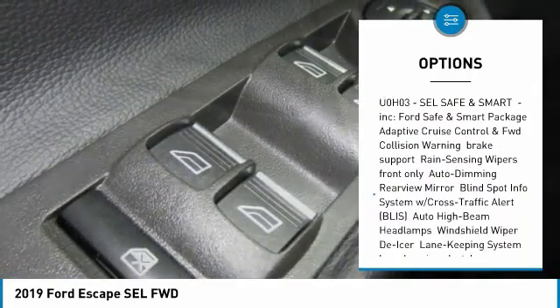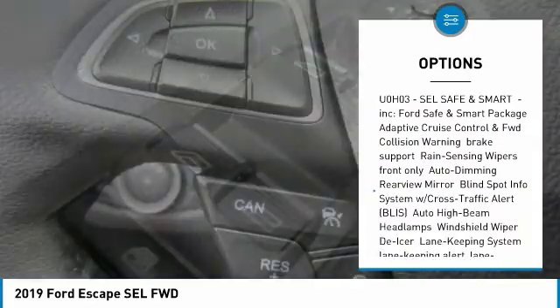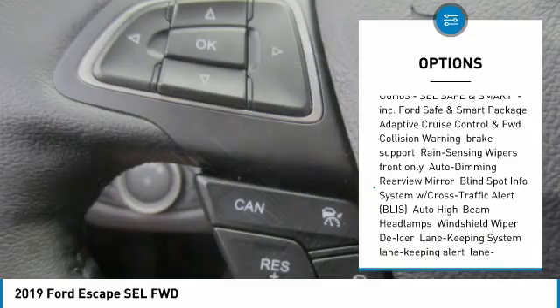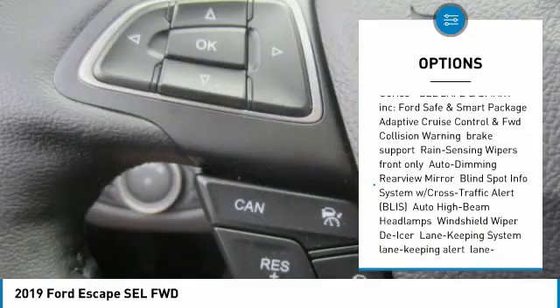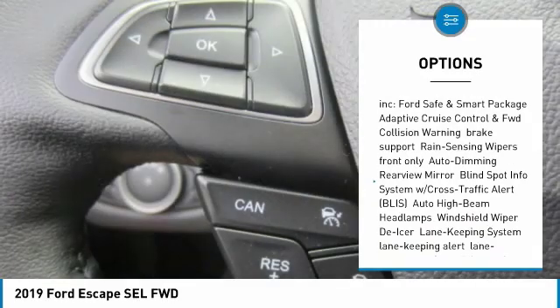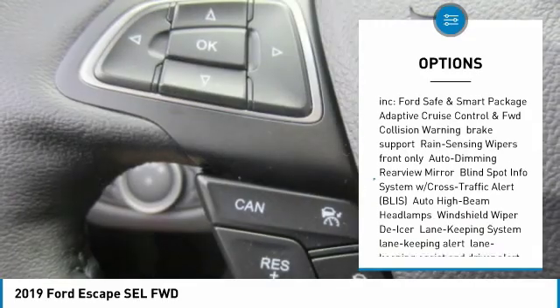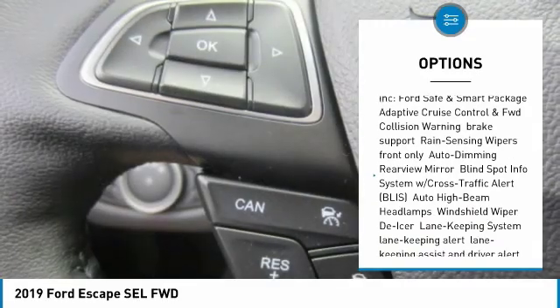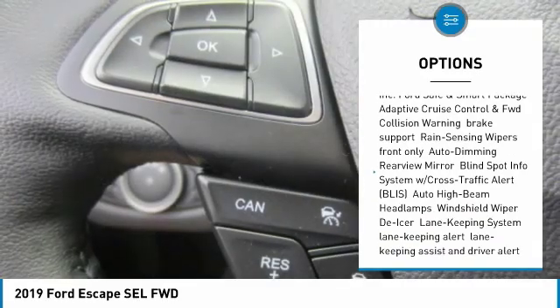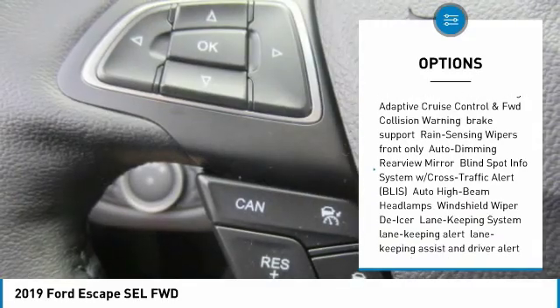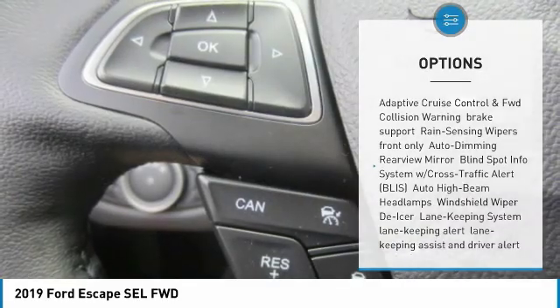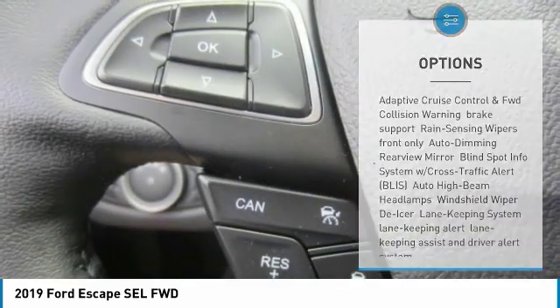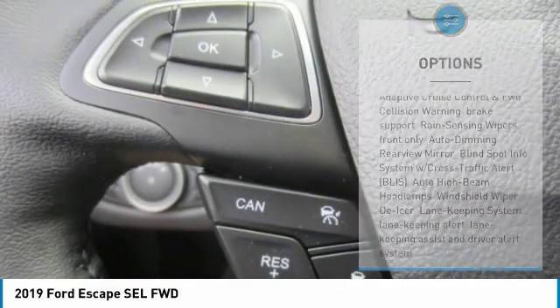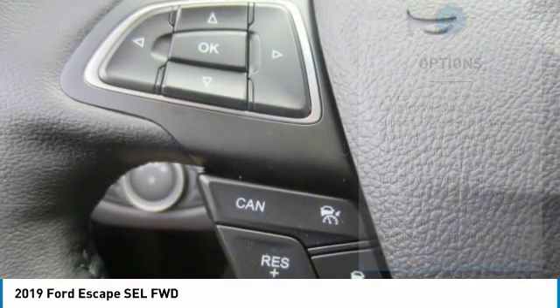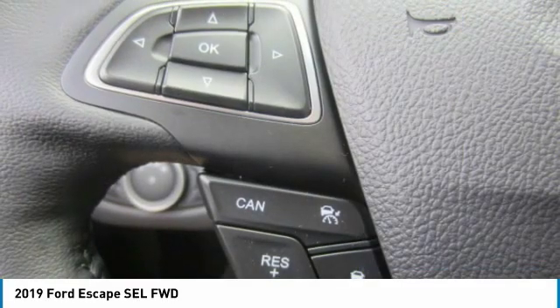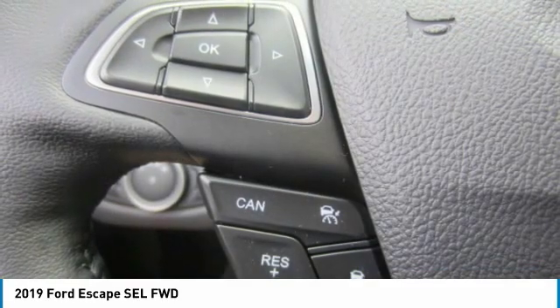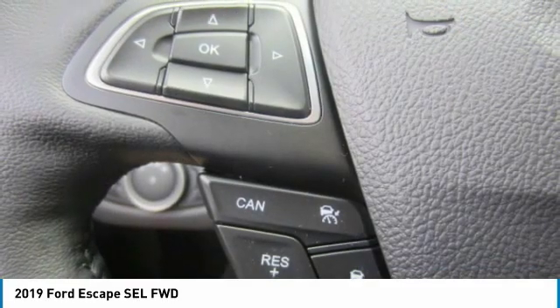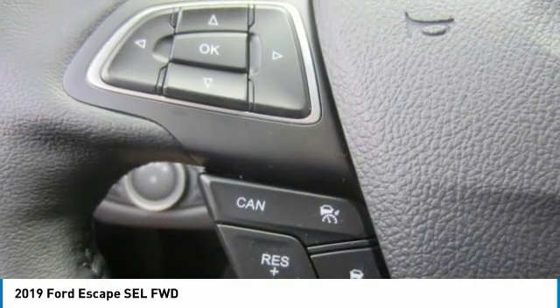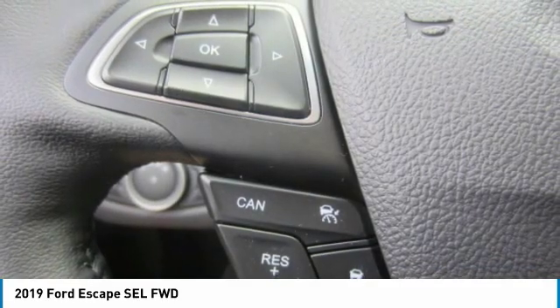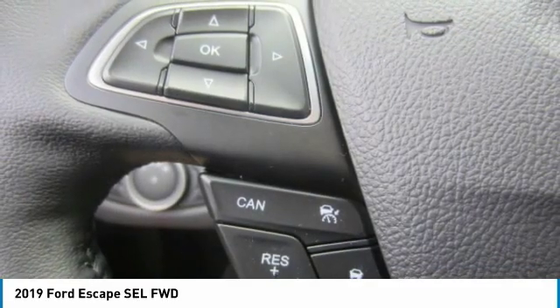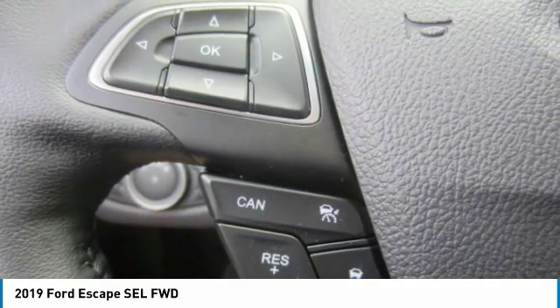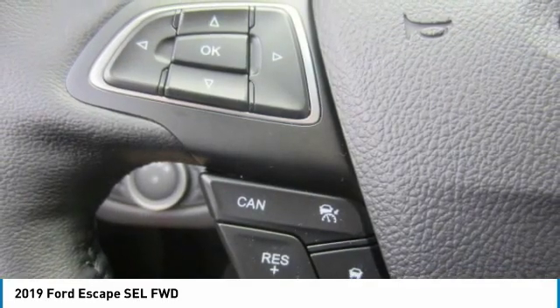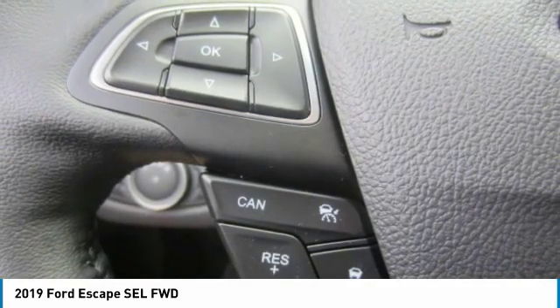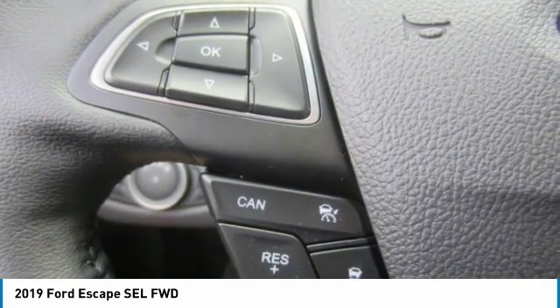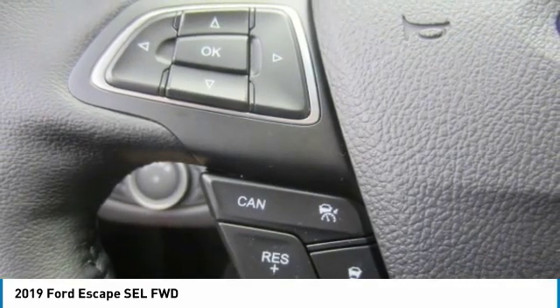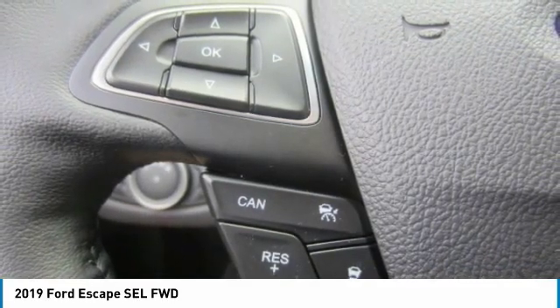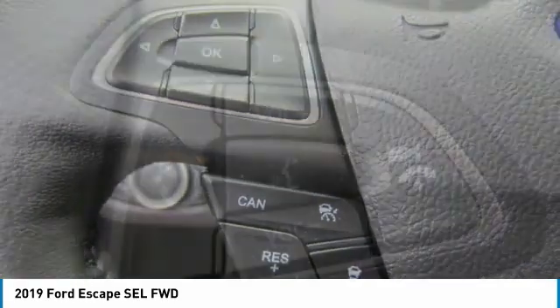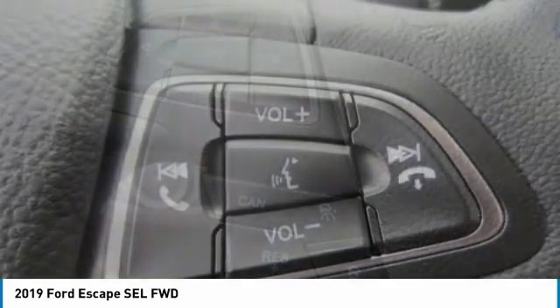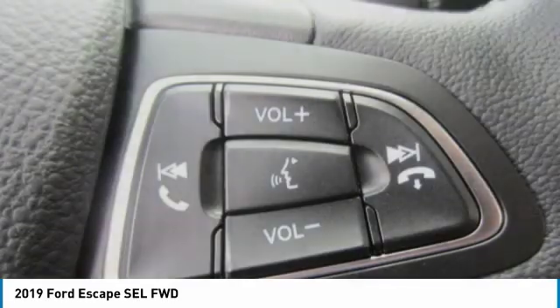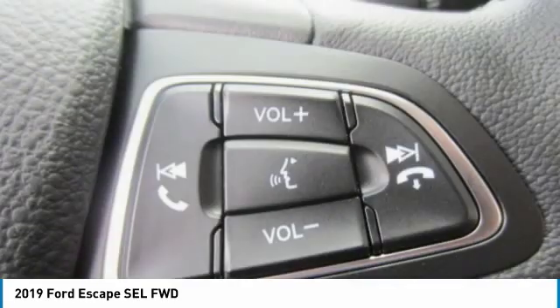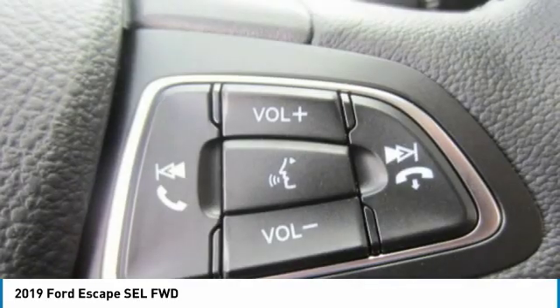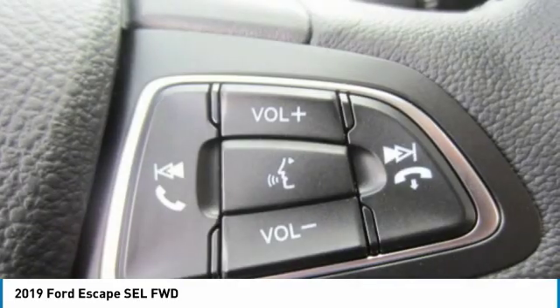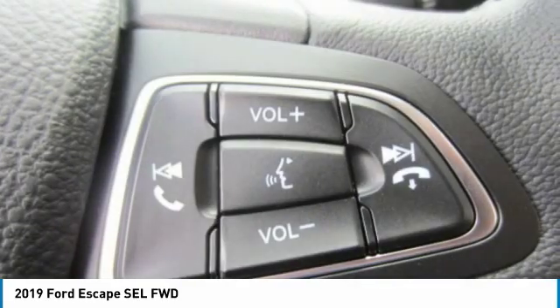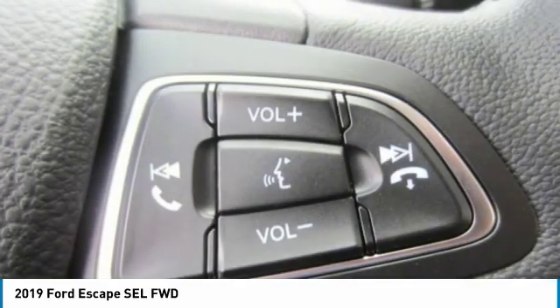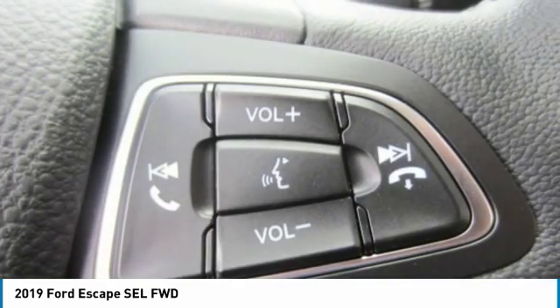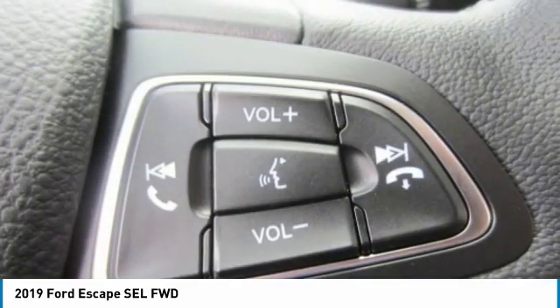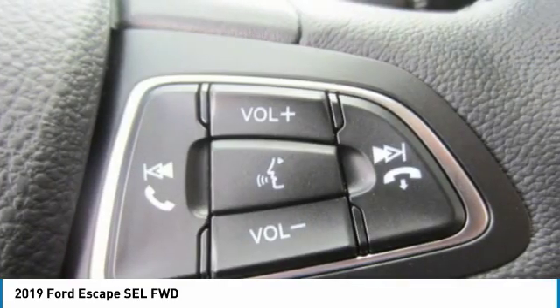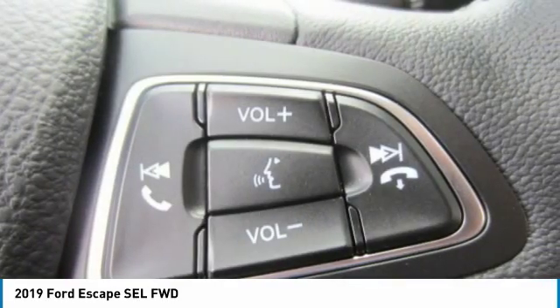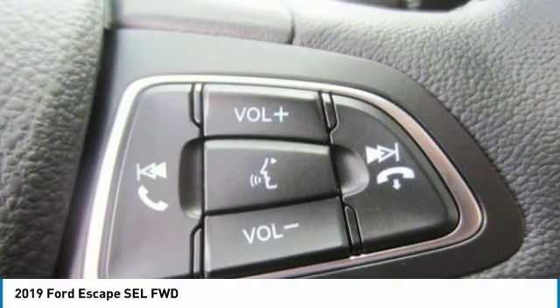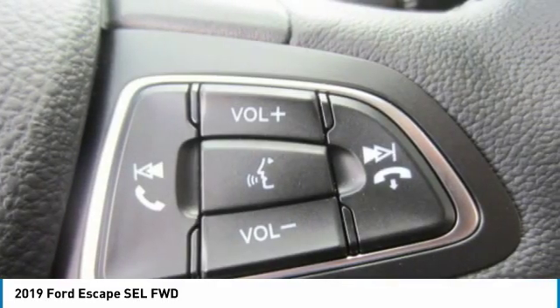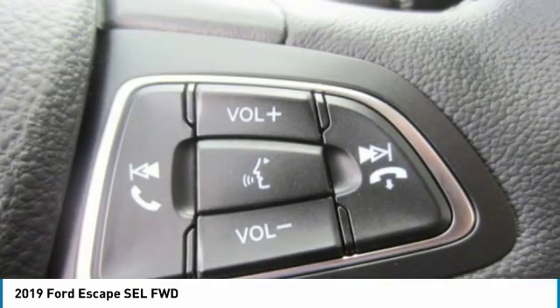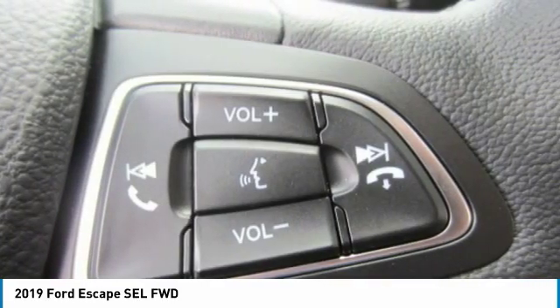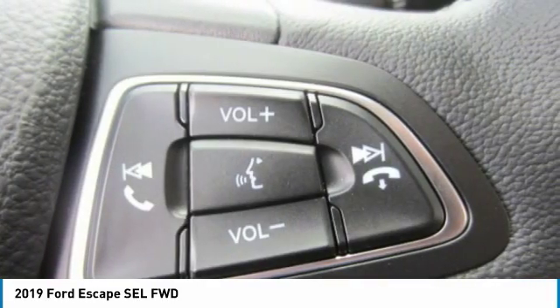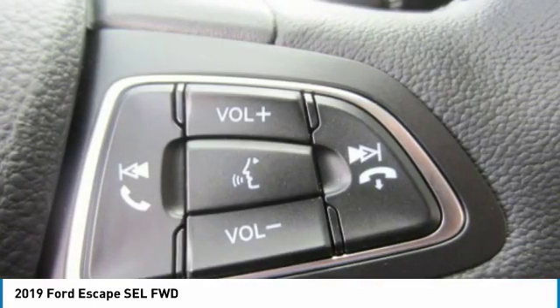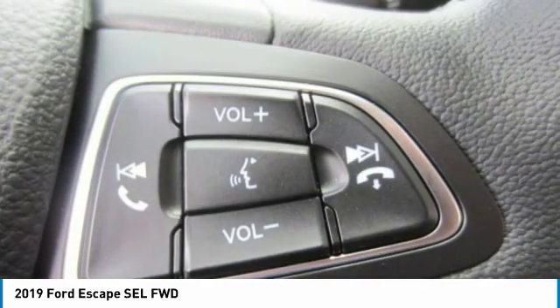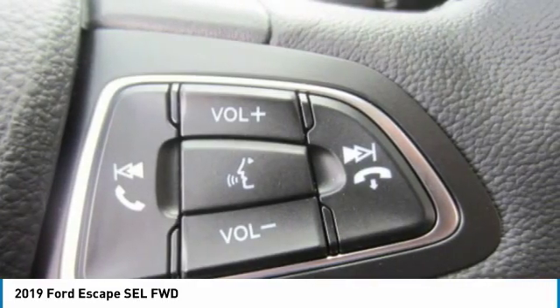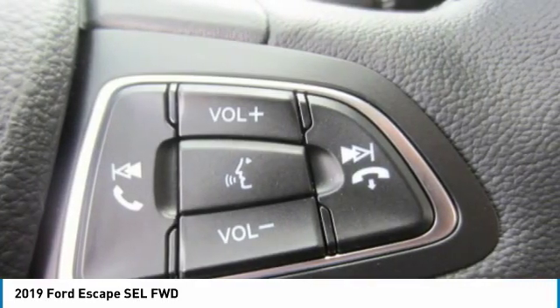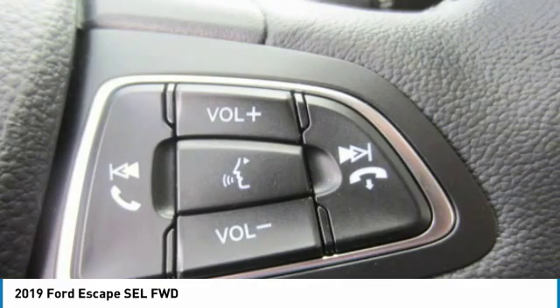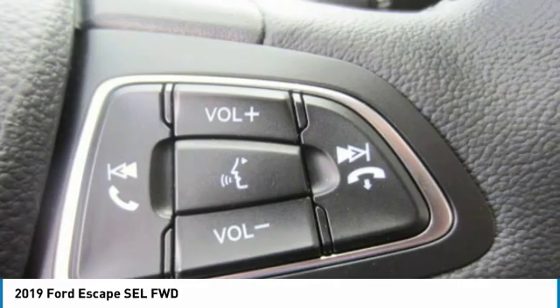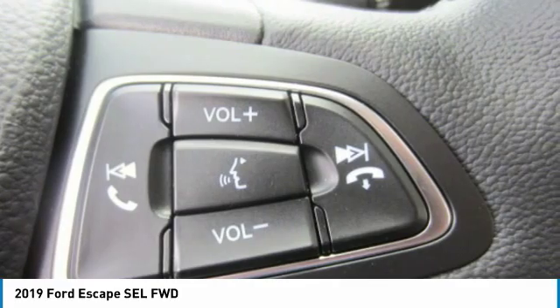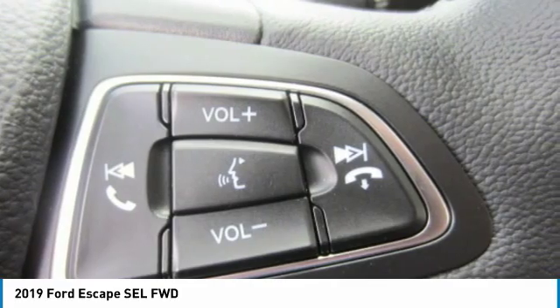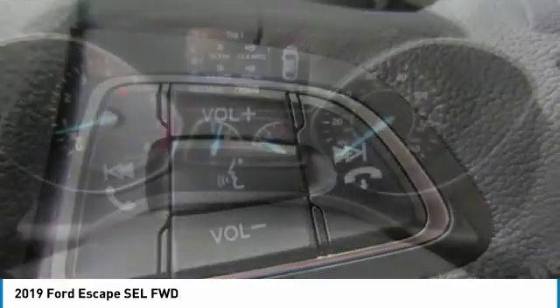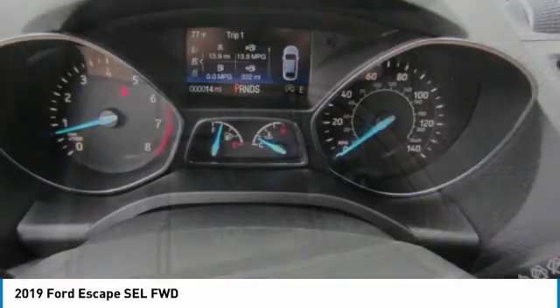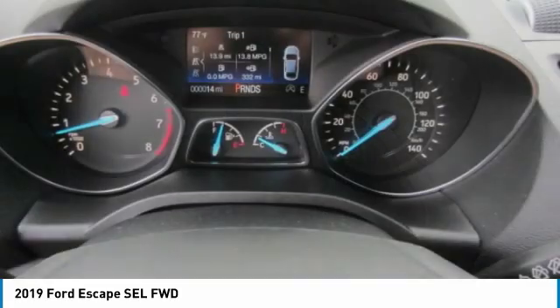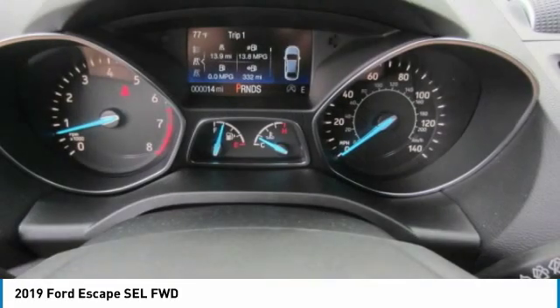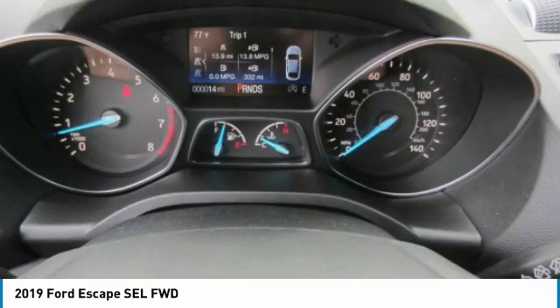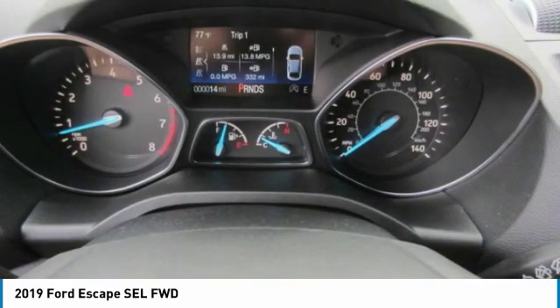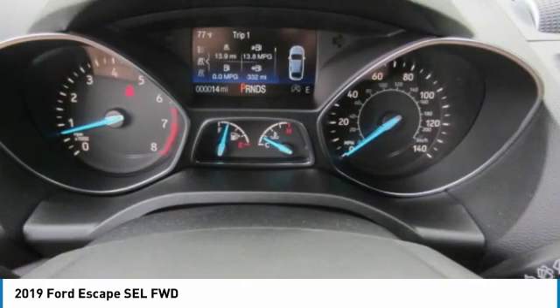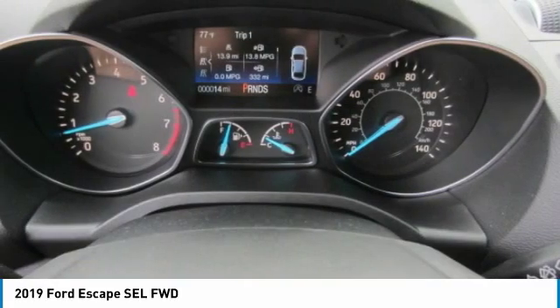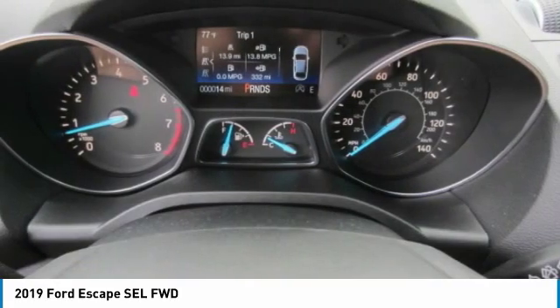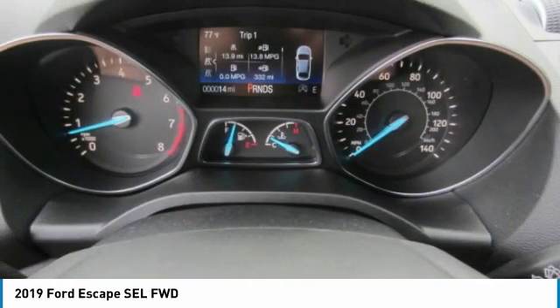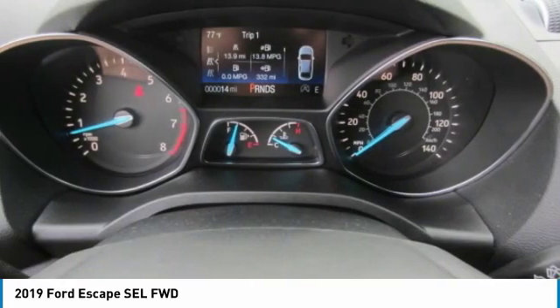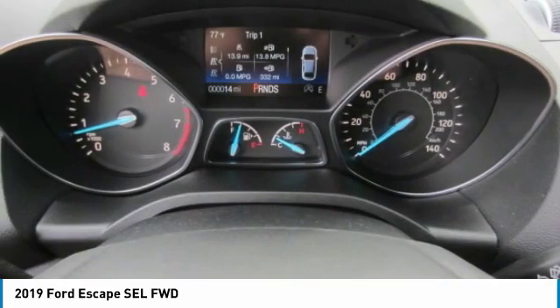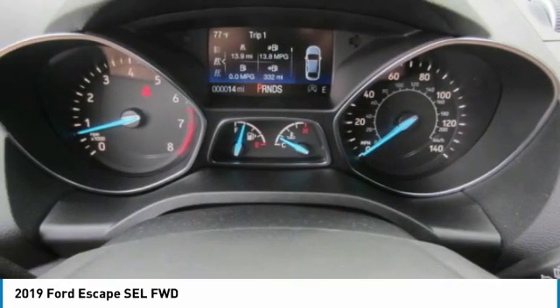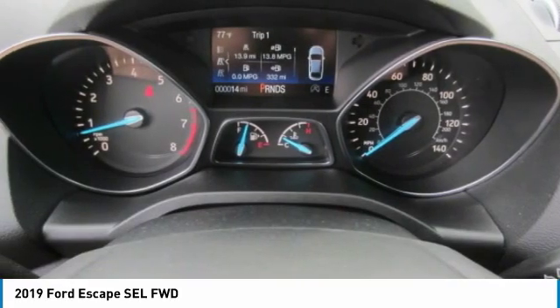Bluetooth, leather wrapped steering wheel, adjustable steering wheel, power steering, and keyless start.